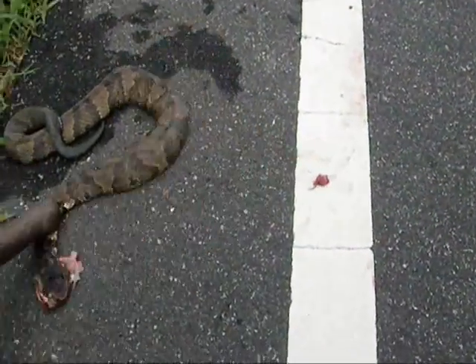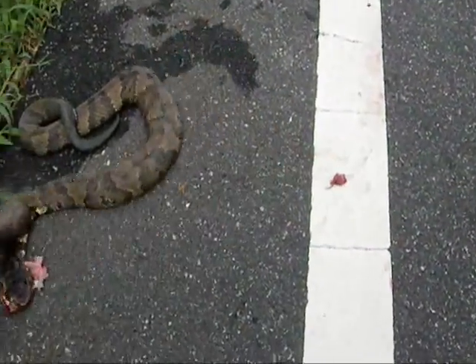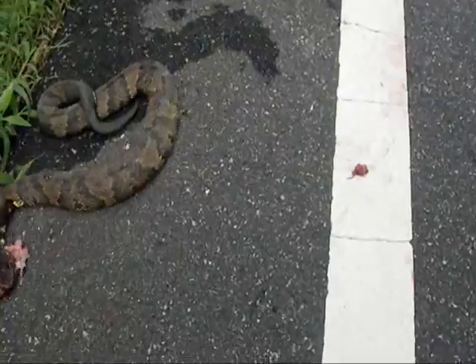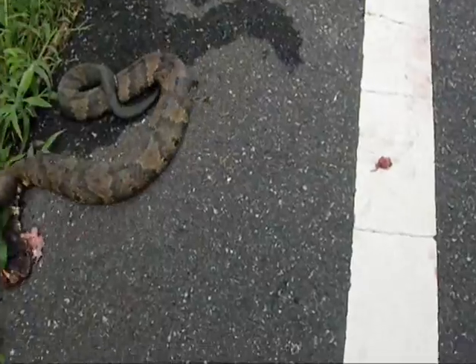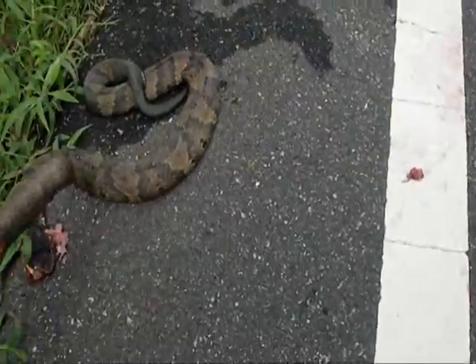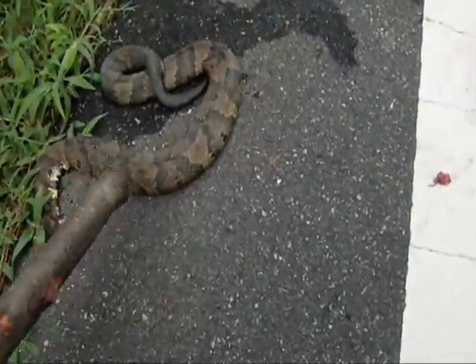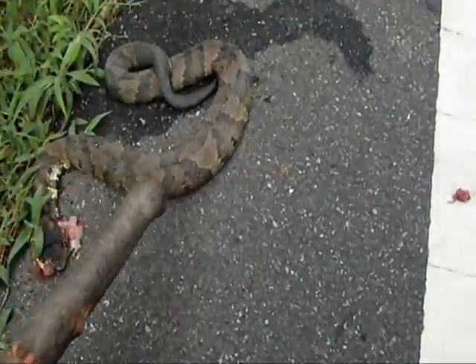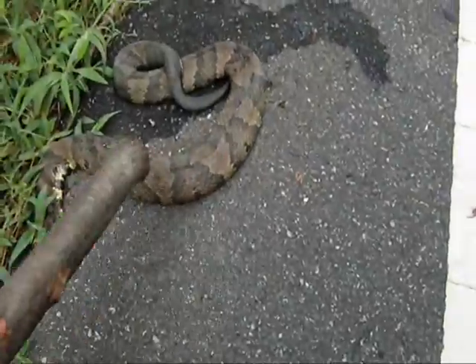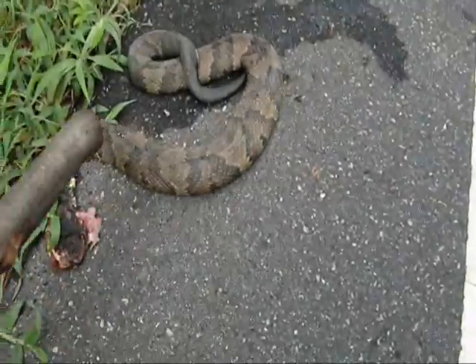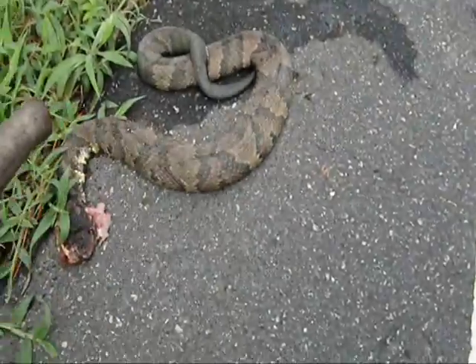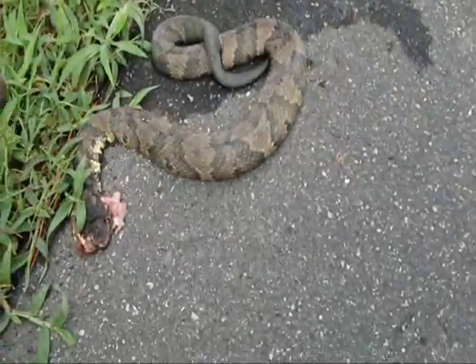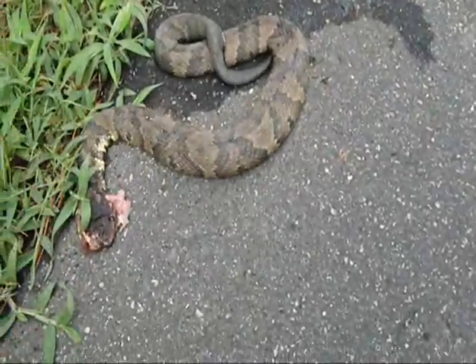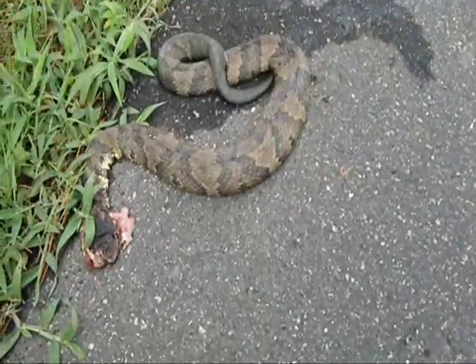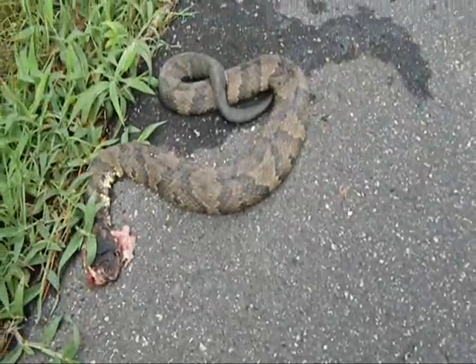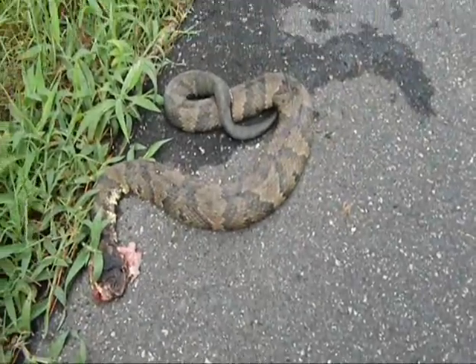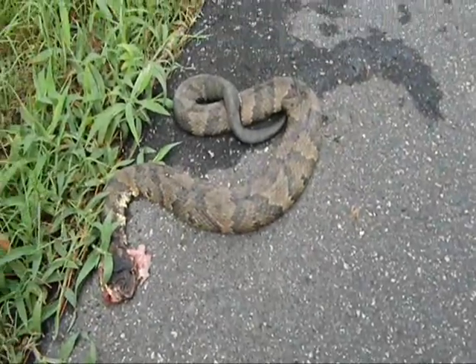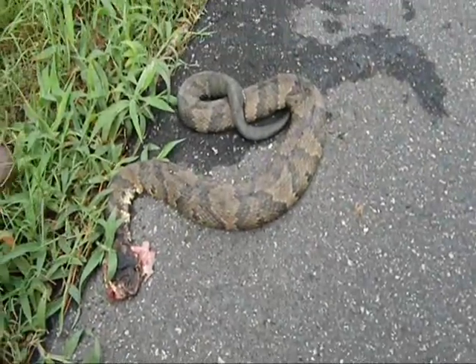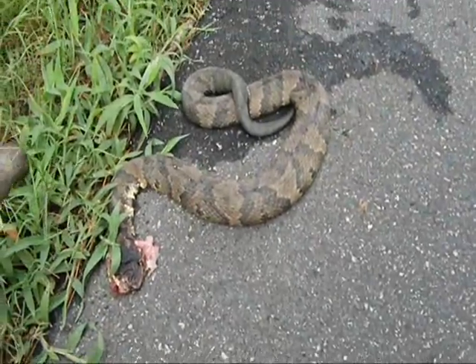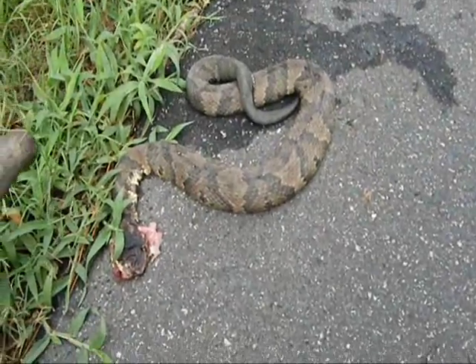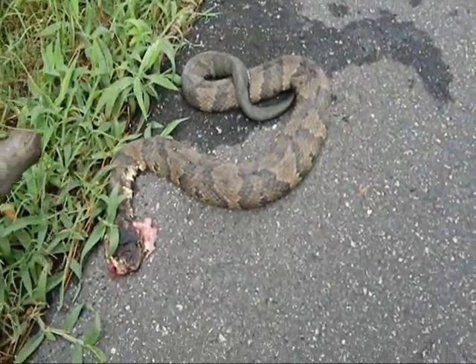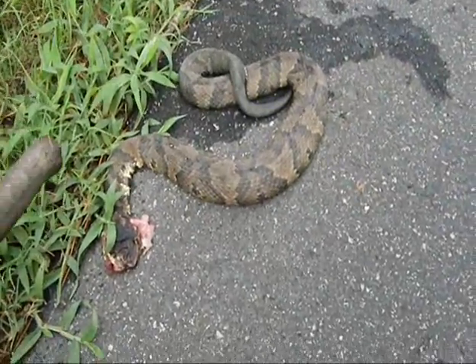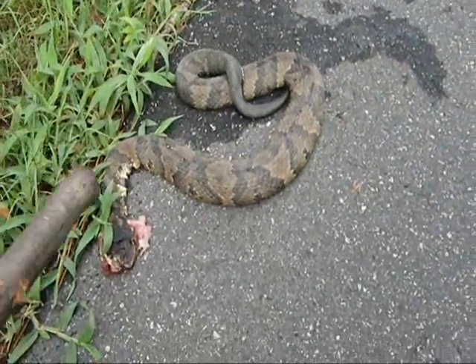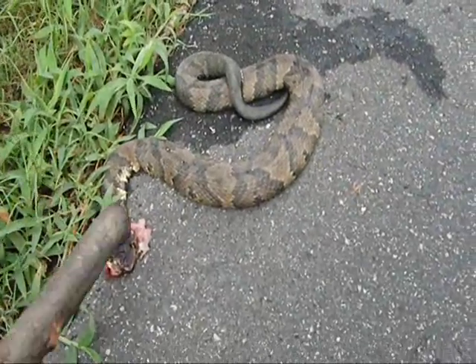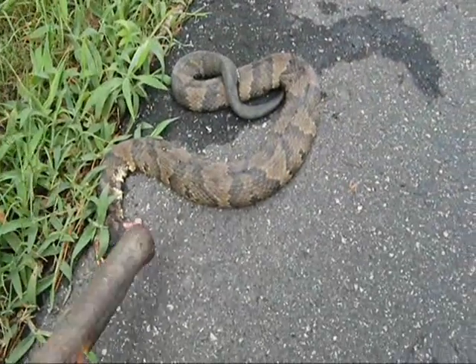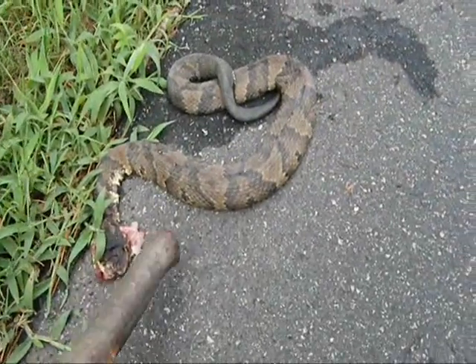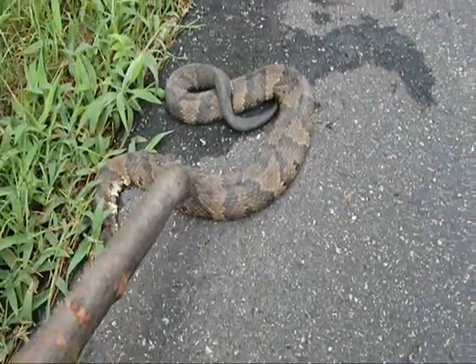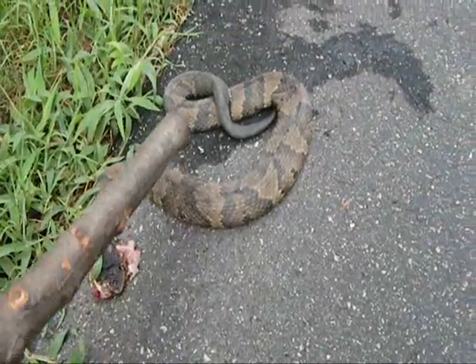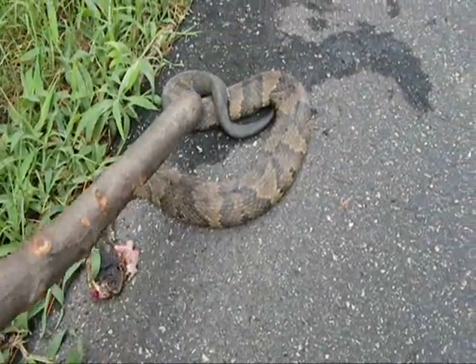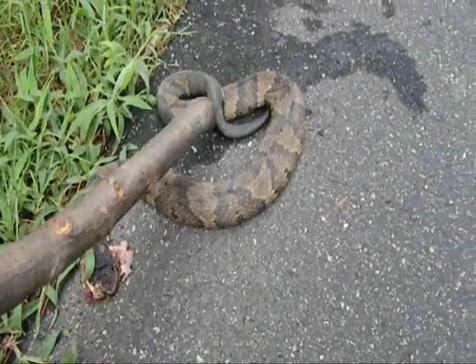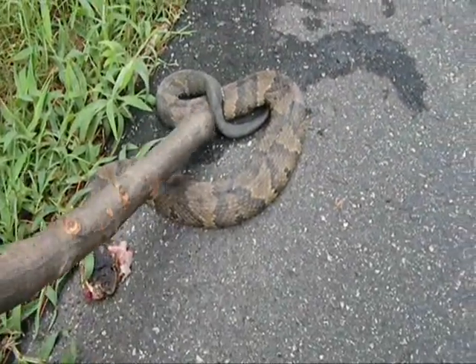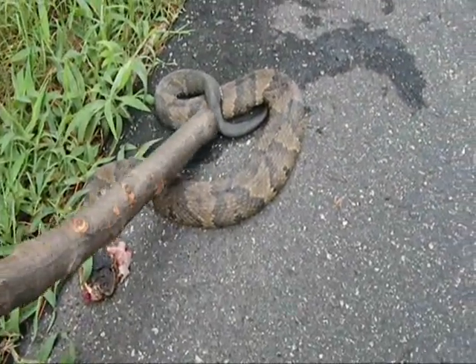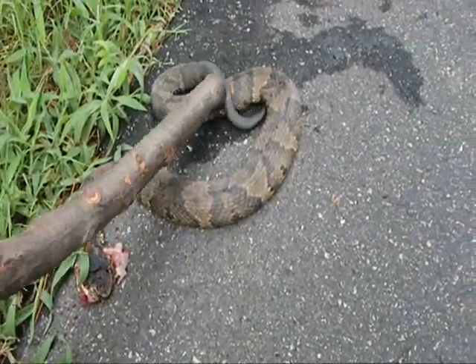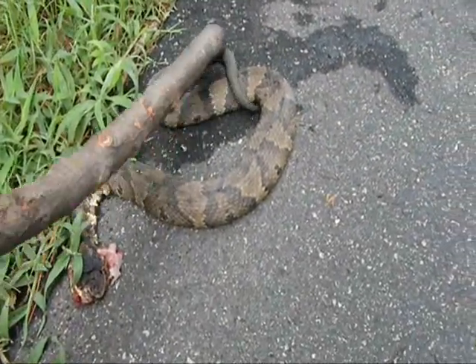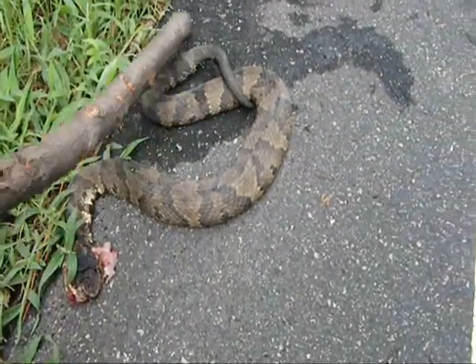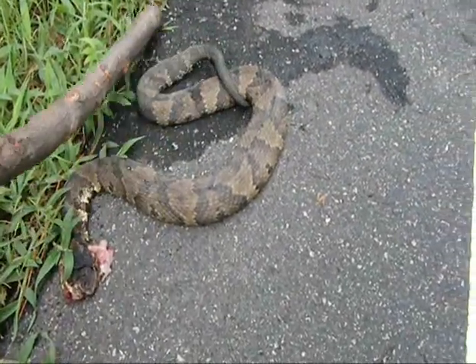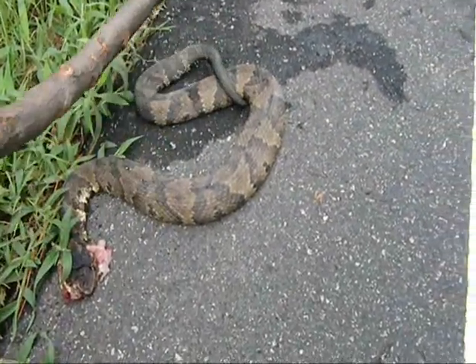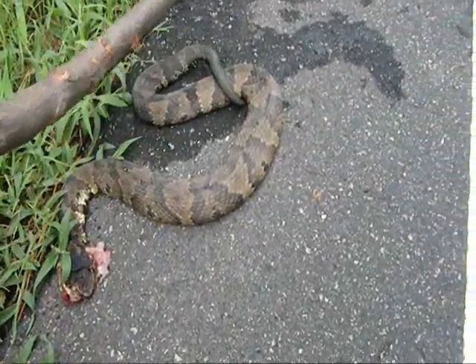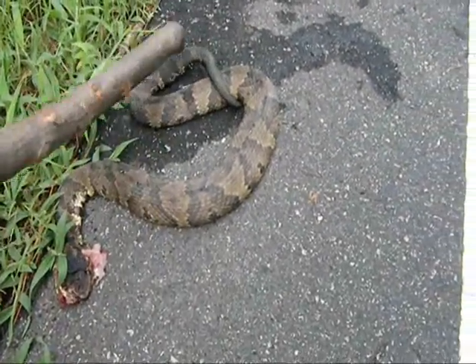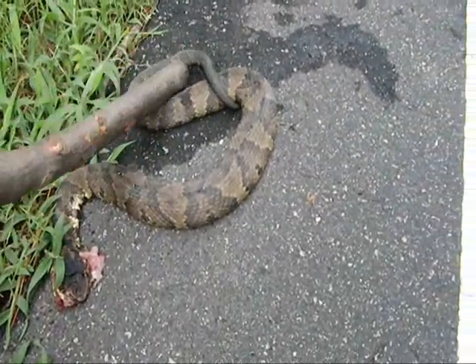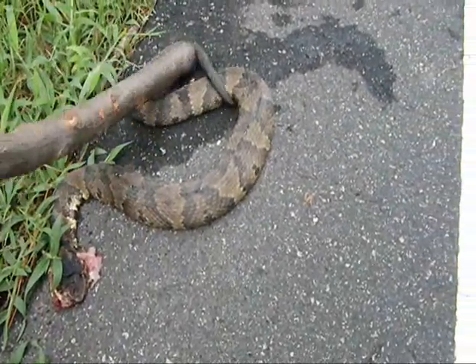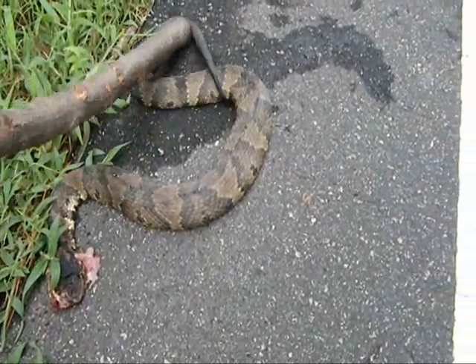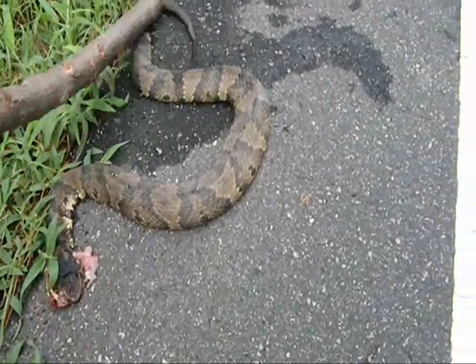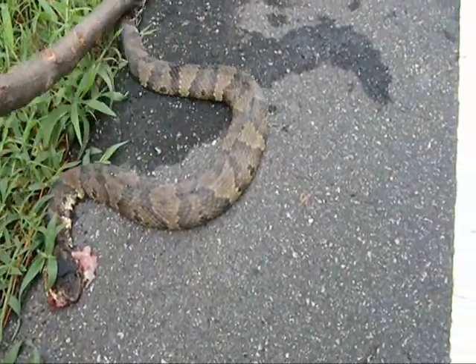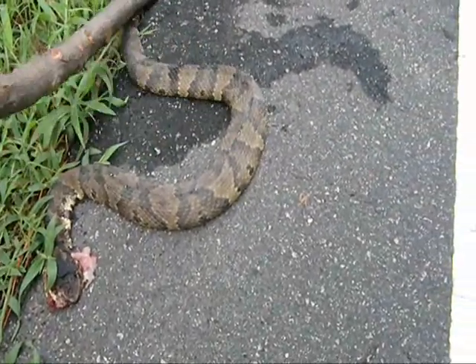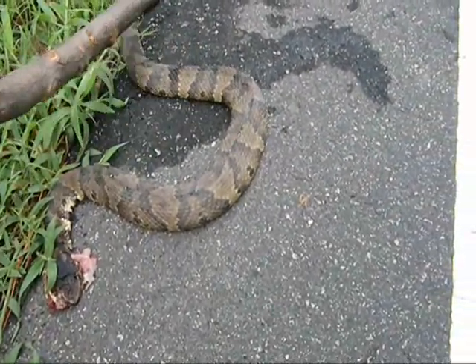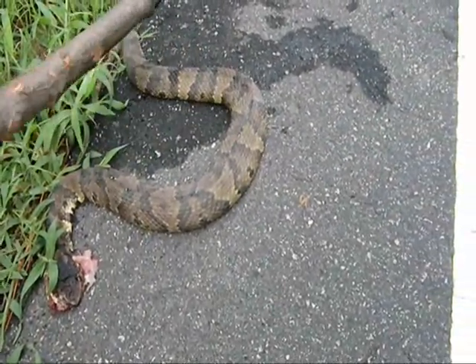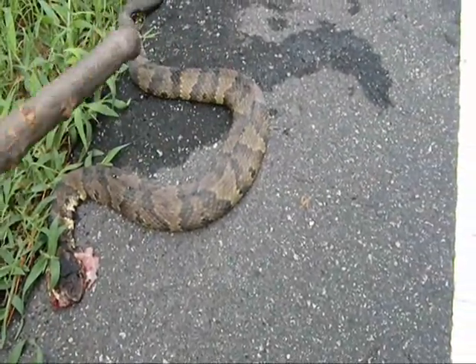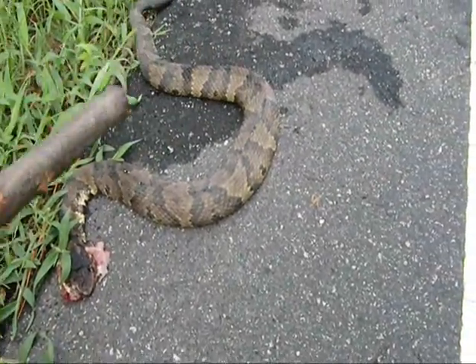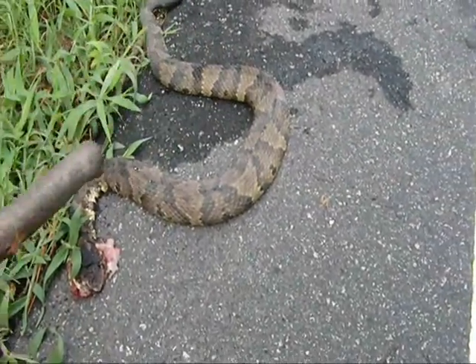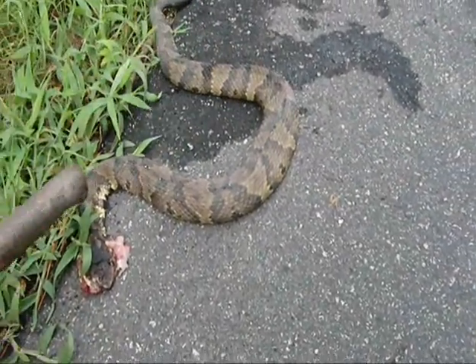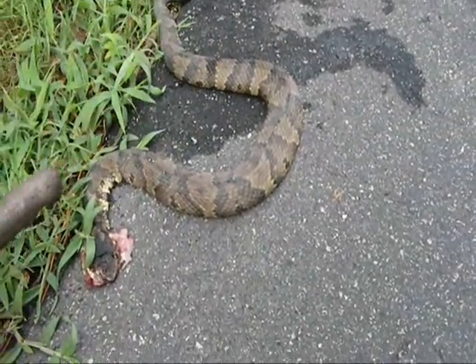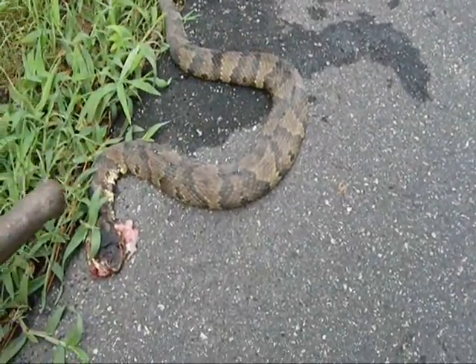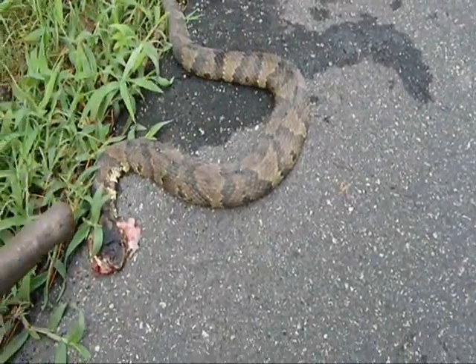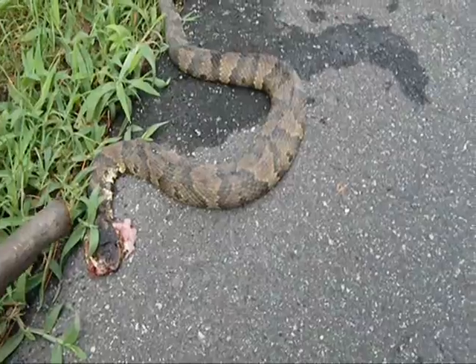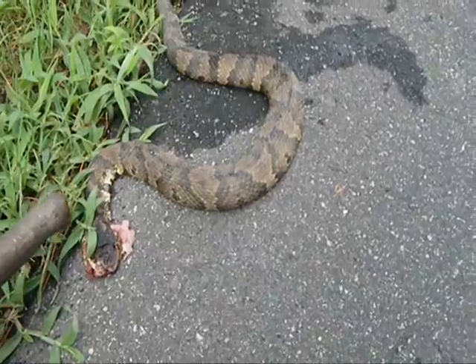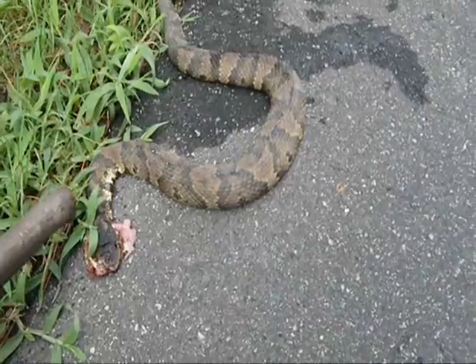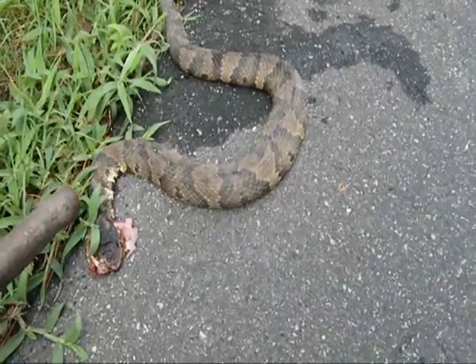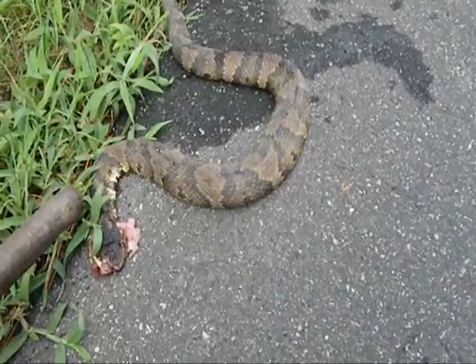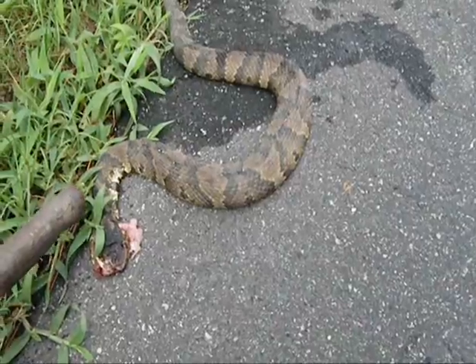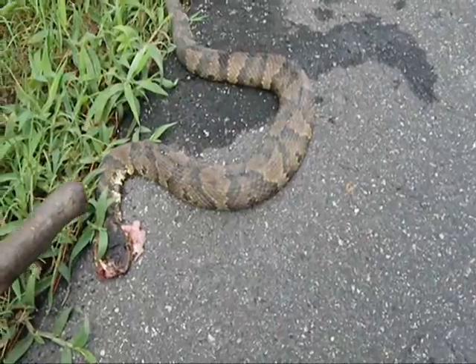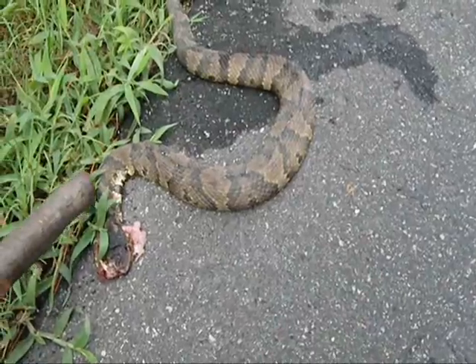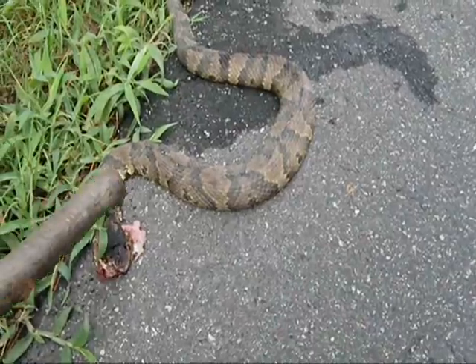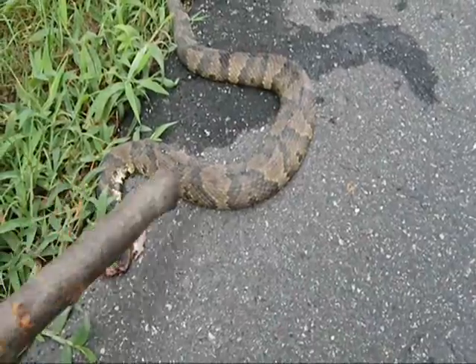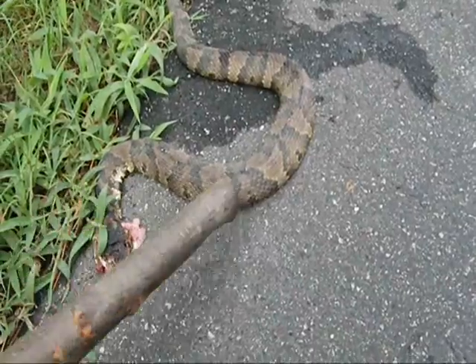Well, this one's dead — got run over. That's the water moccasin.